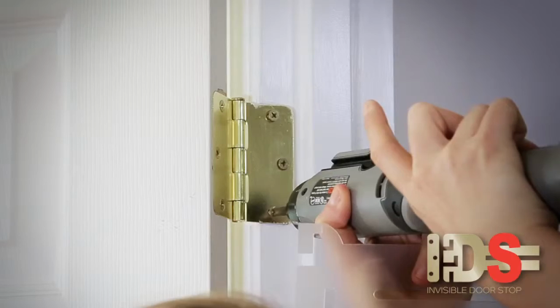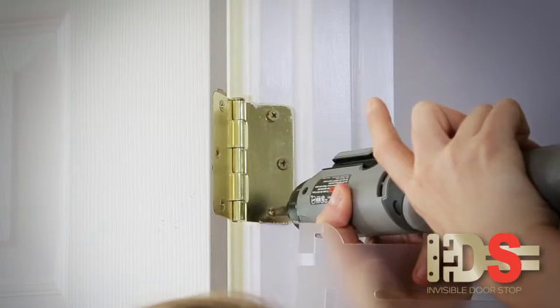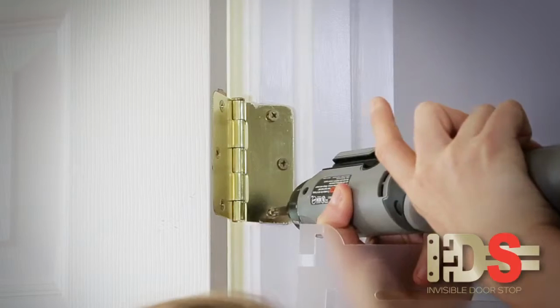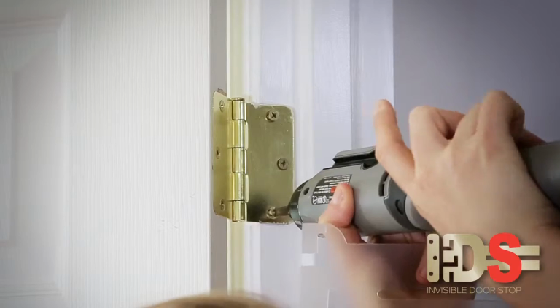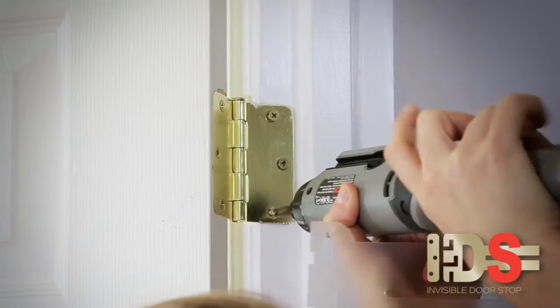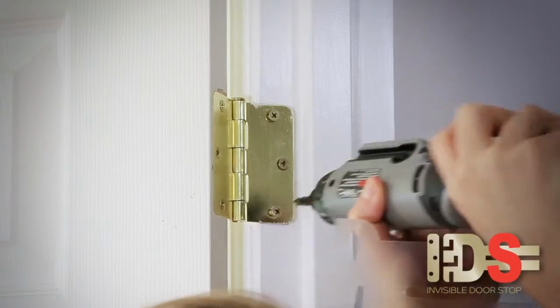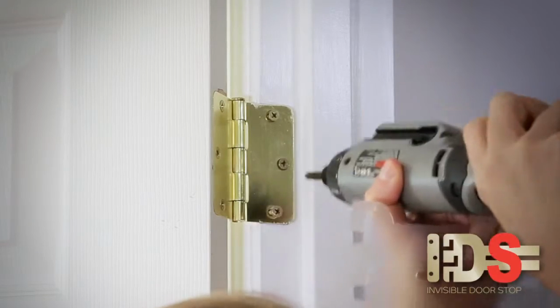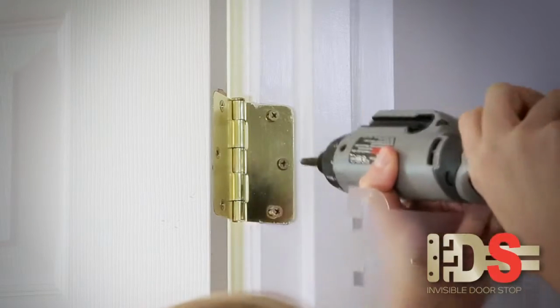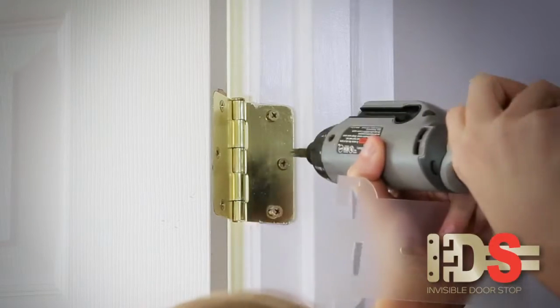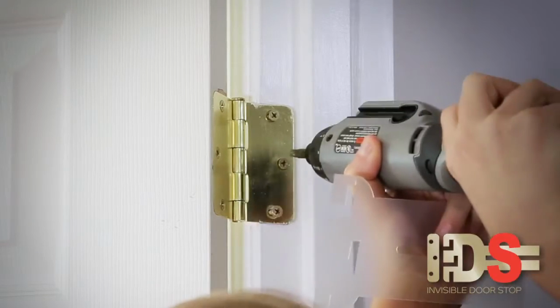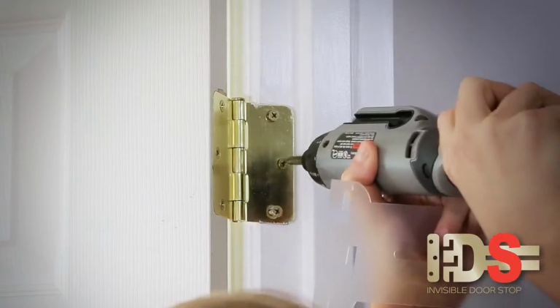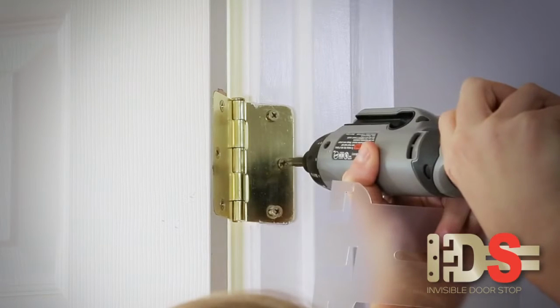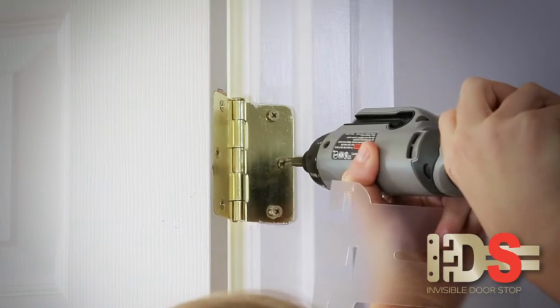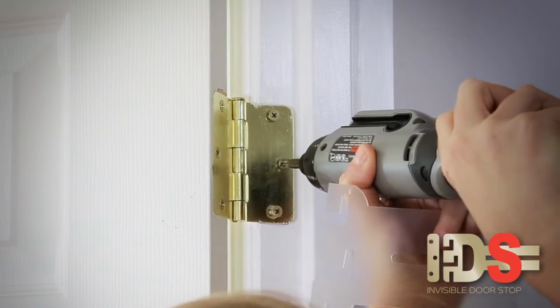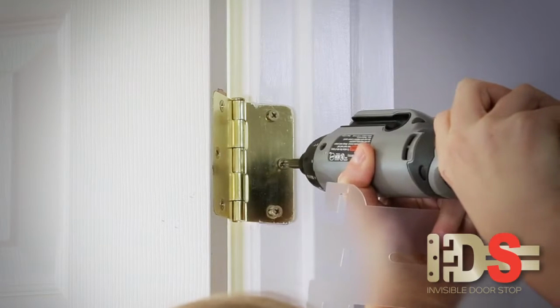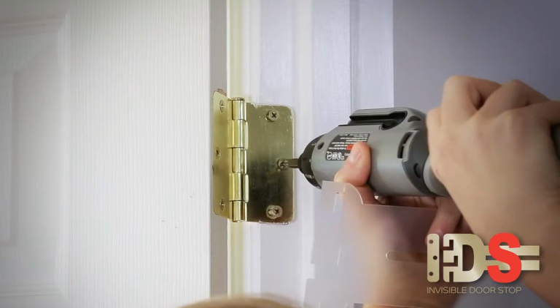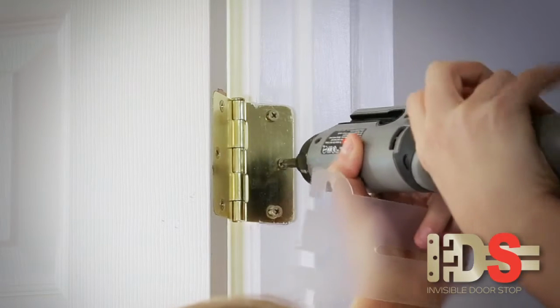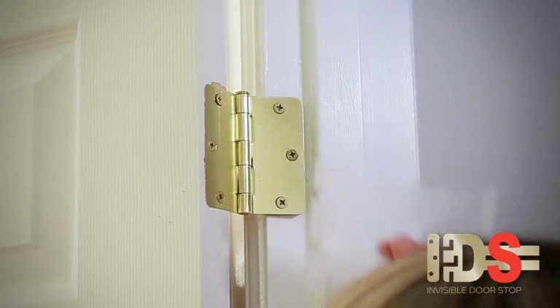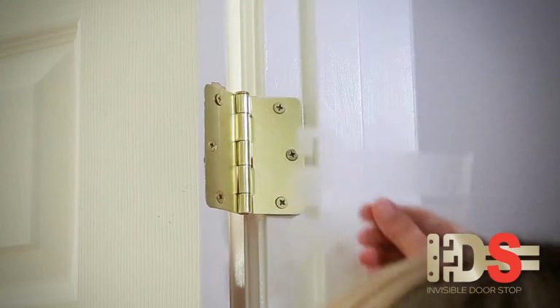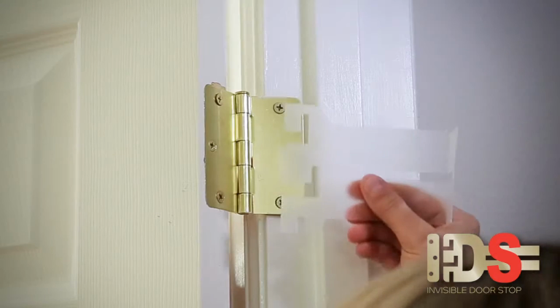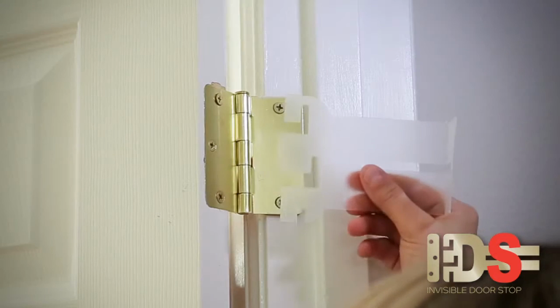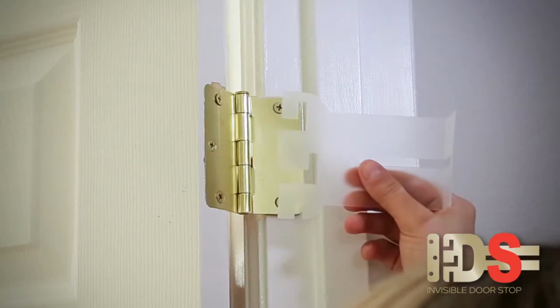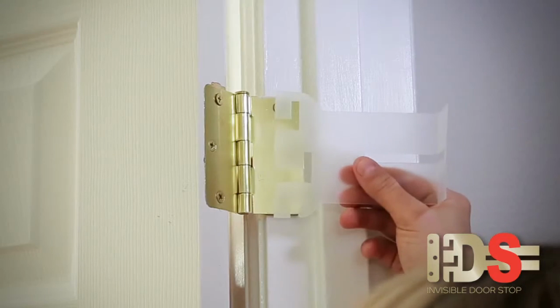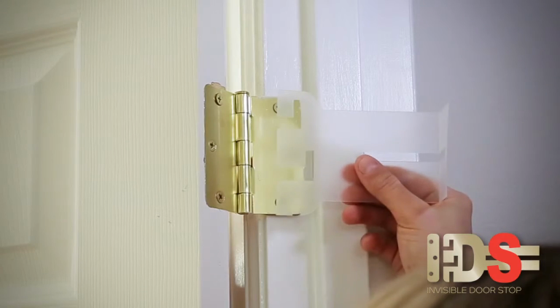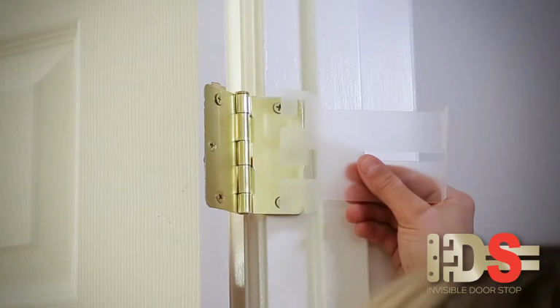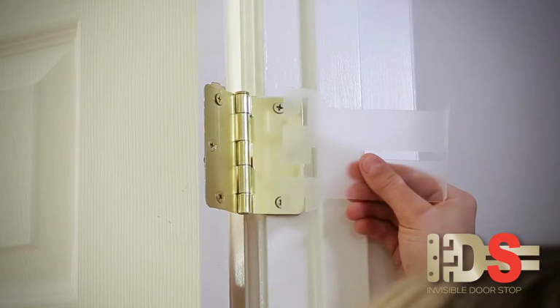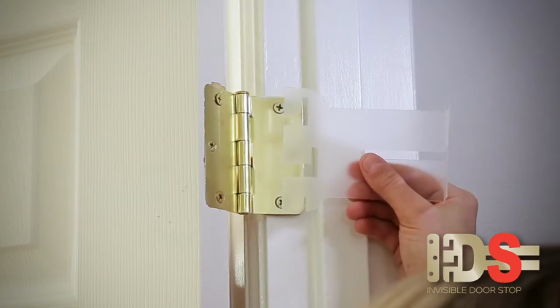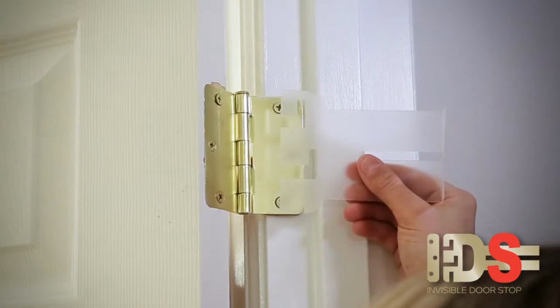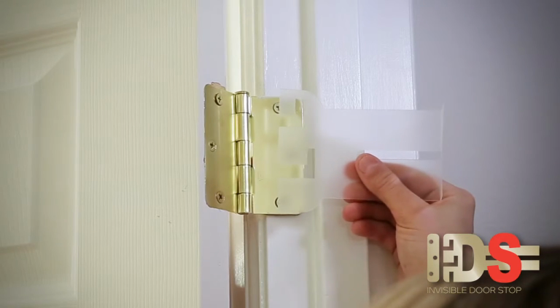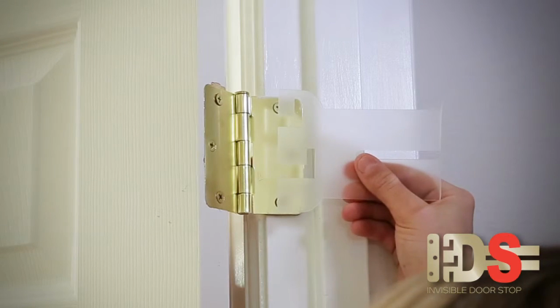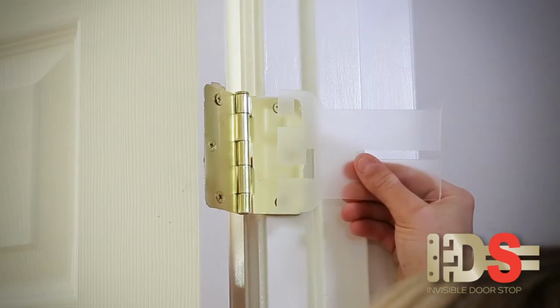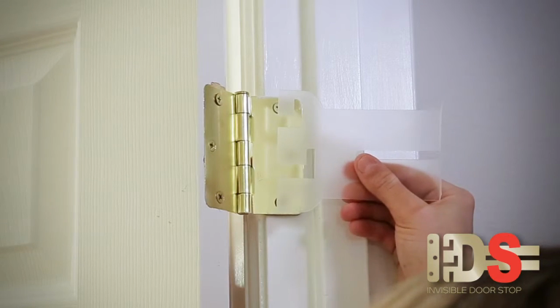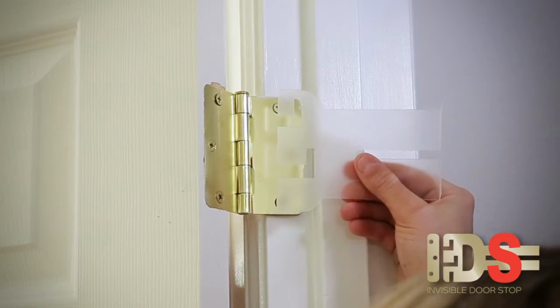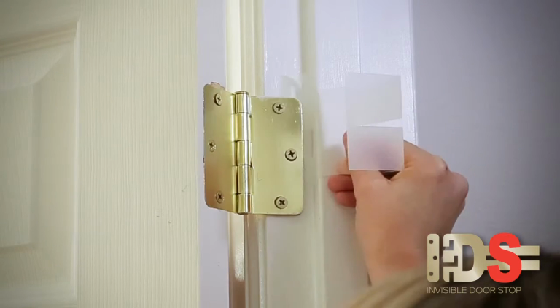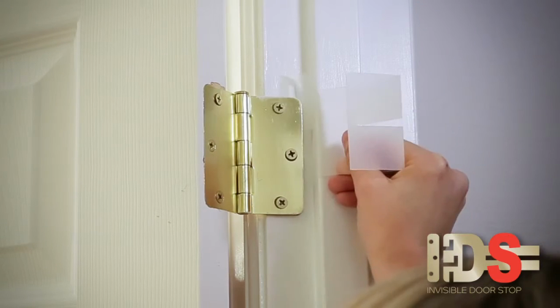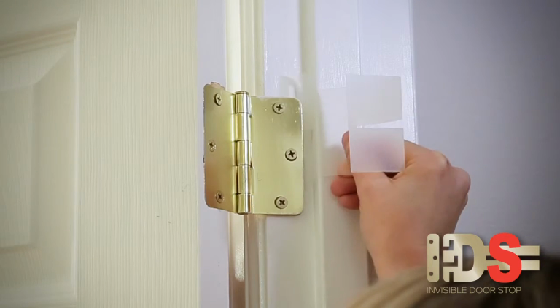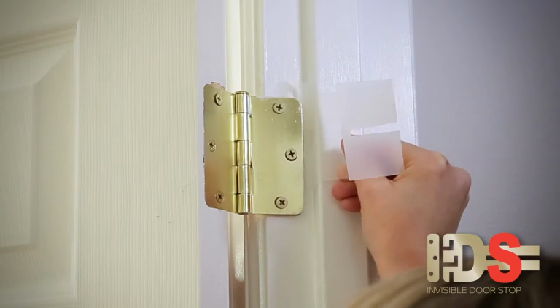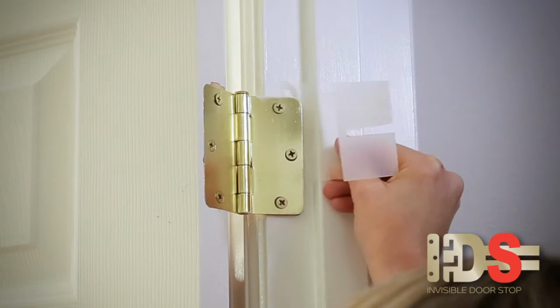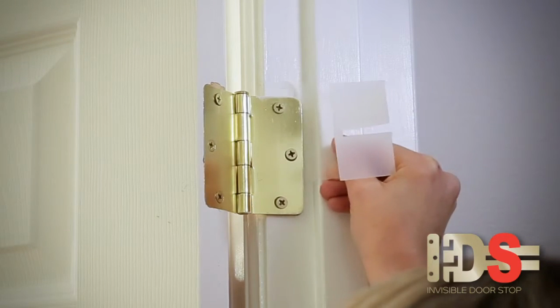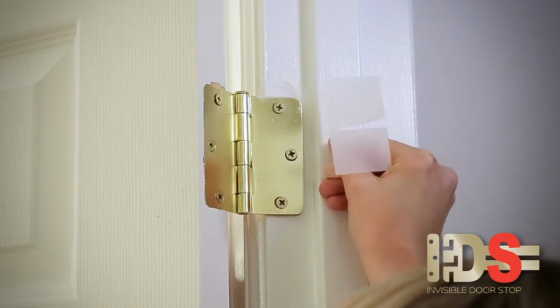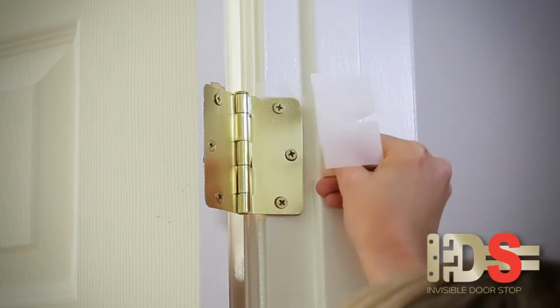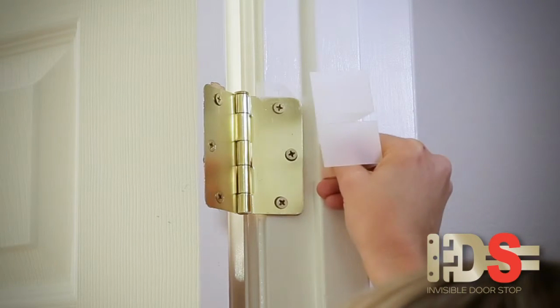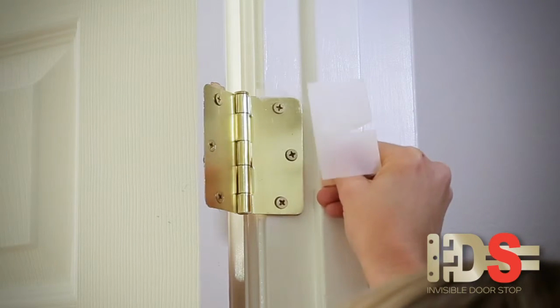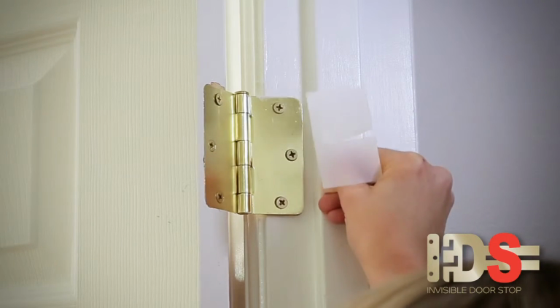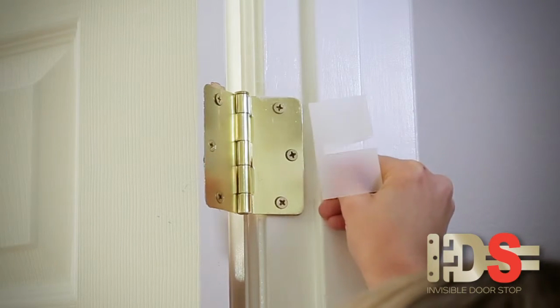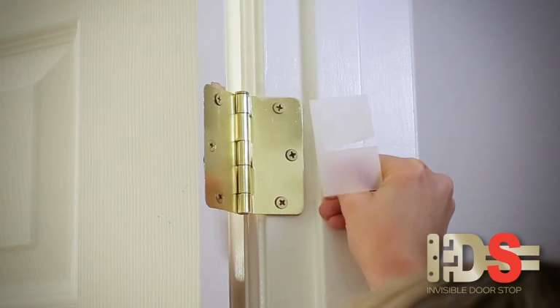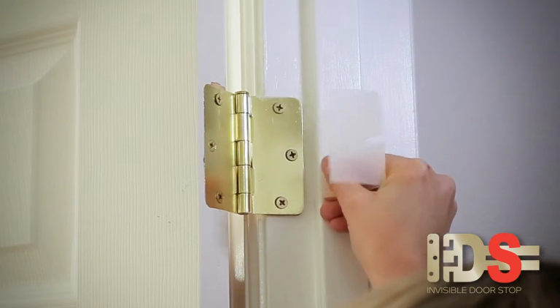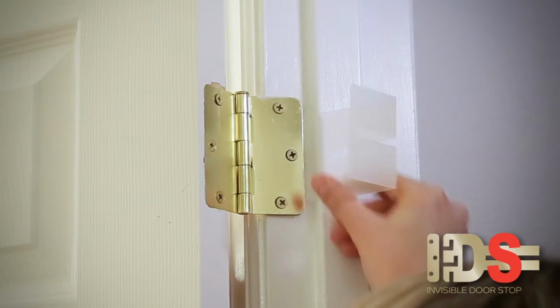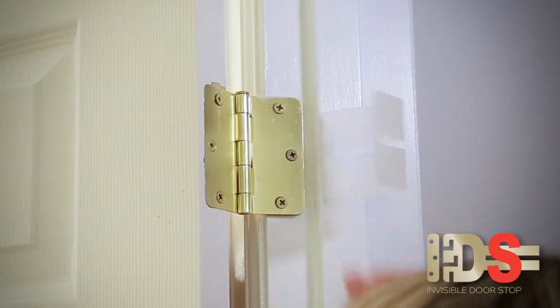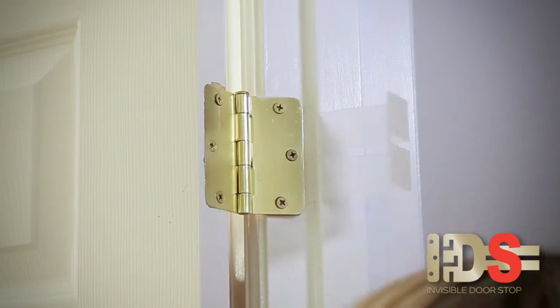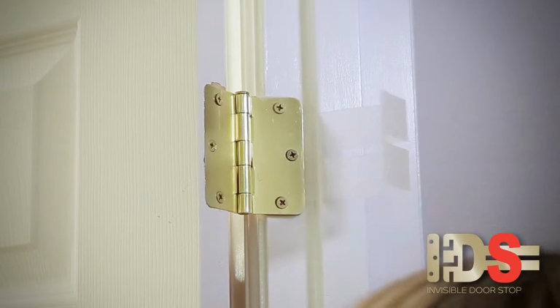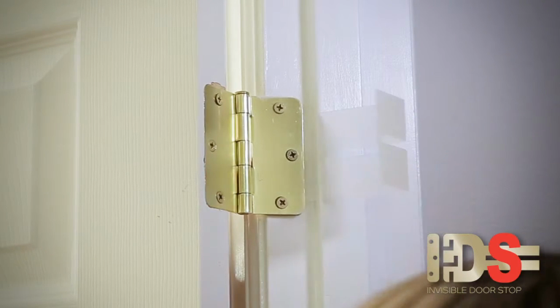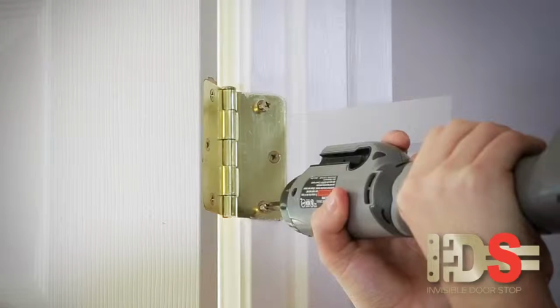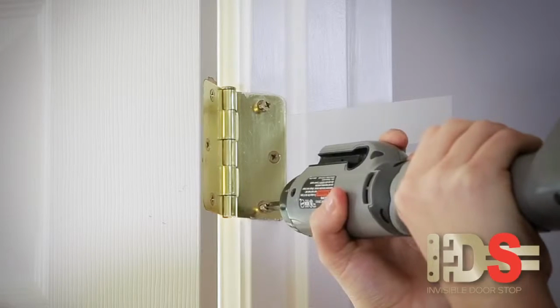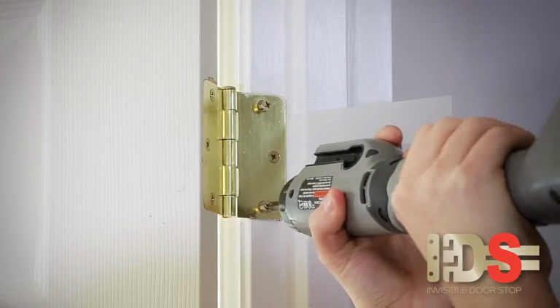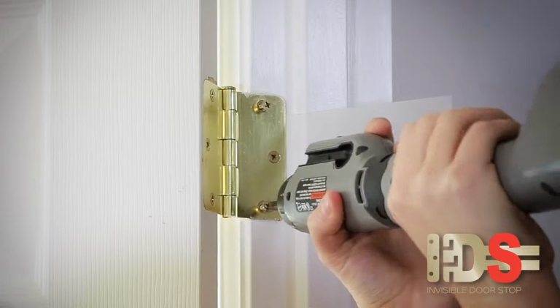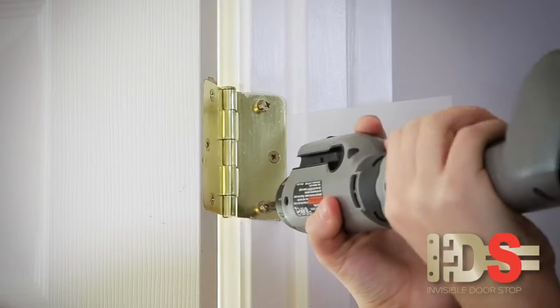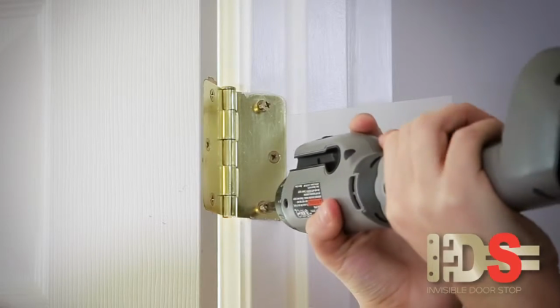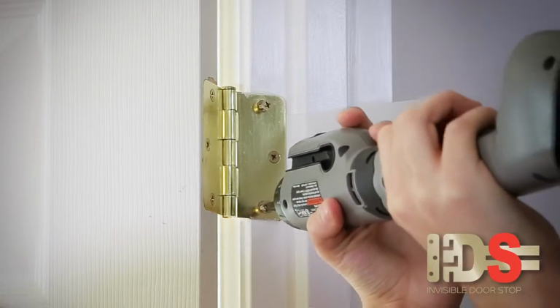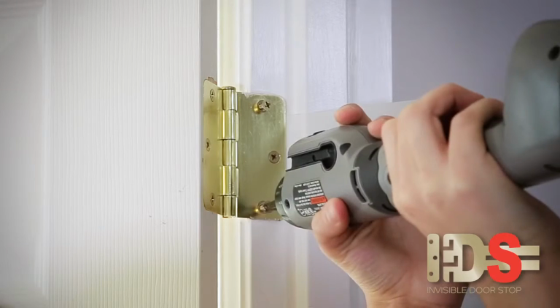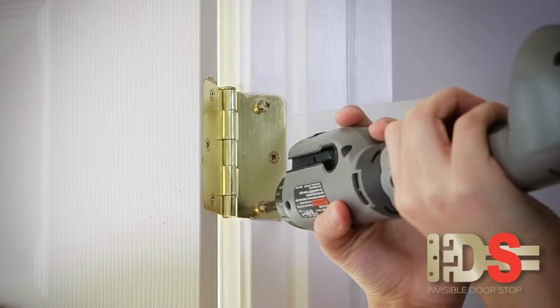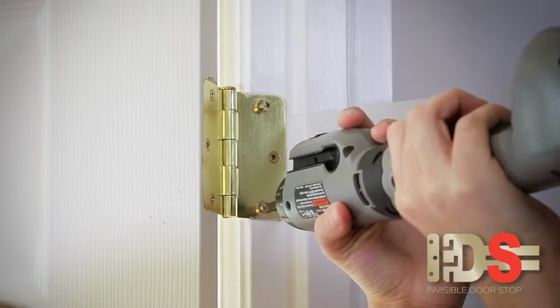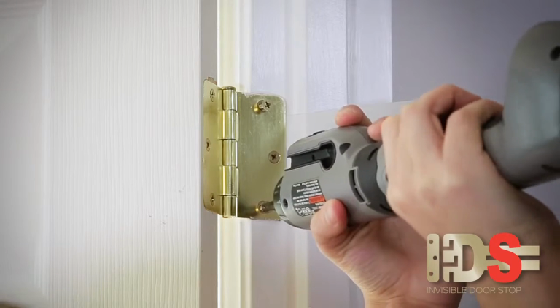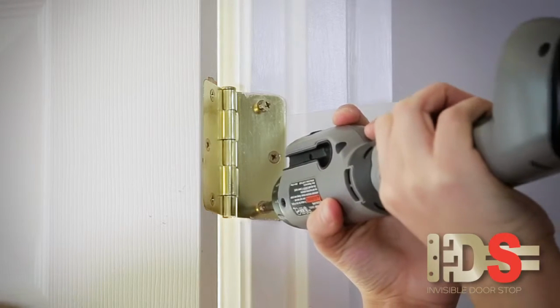The invisible doorstop easily installs in minutes, behind the top and bottom hinges of any standard hinge door. All you need is a screwdriver.